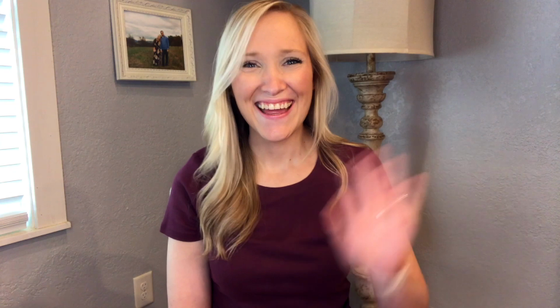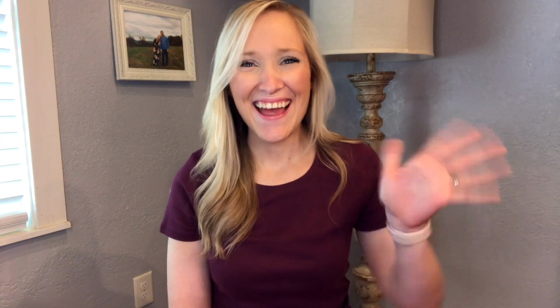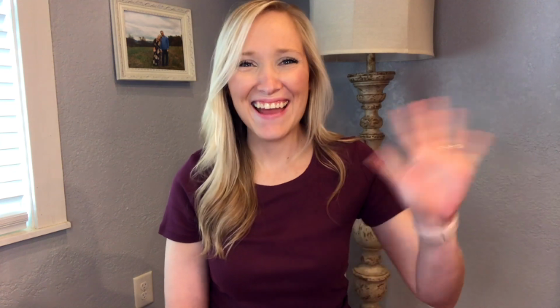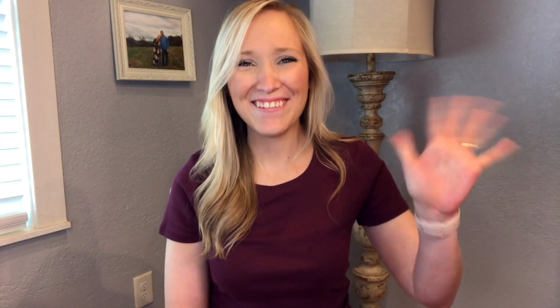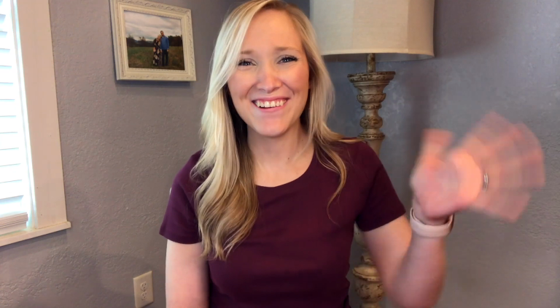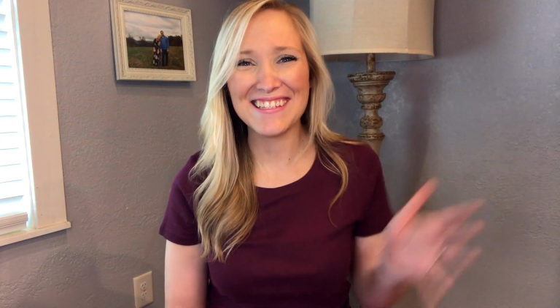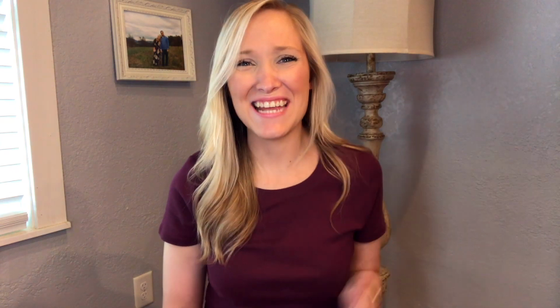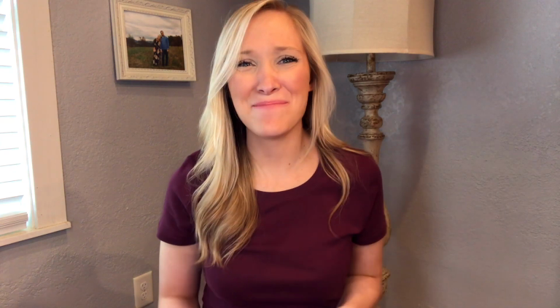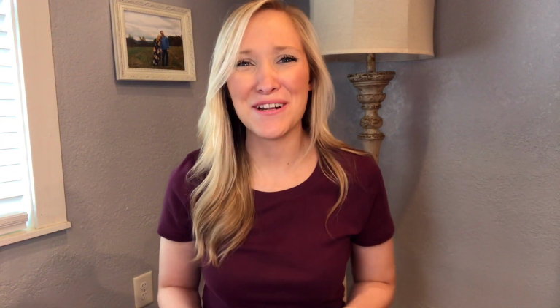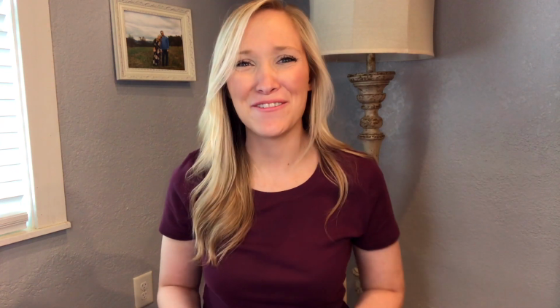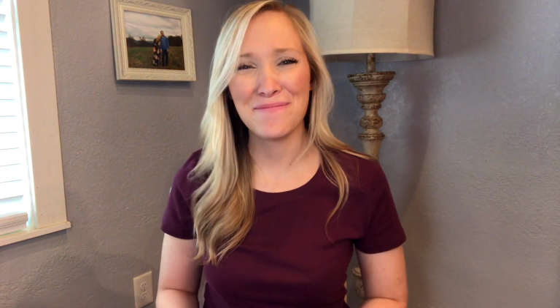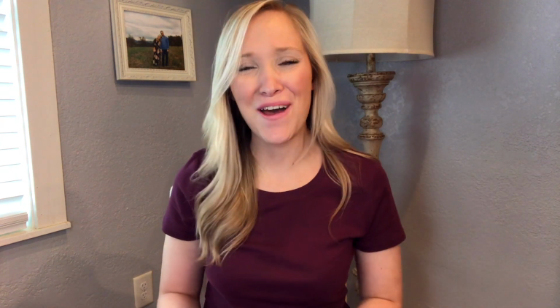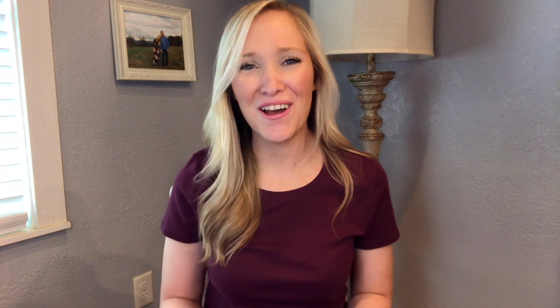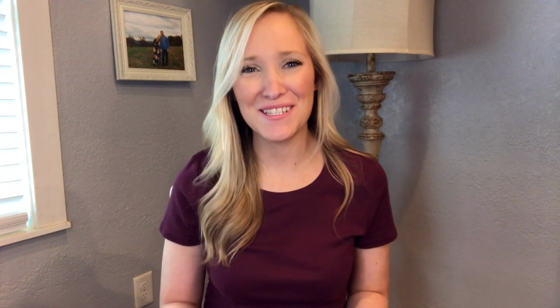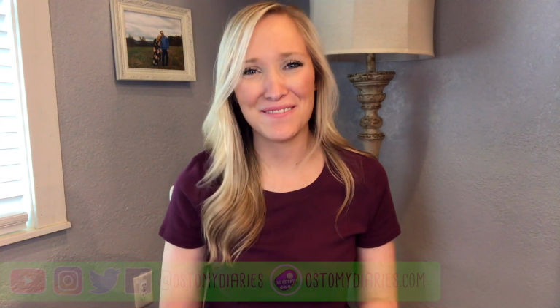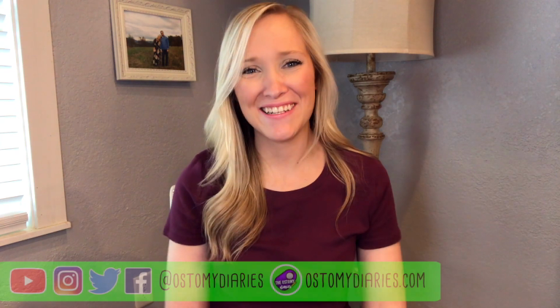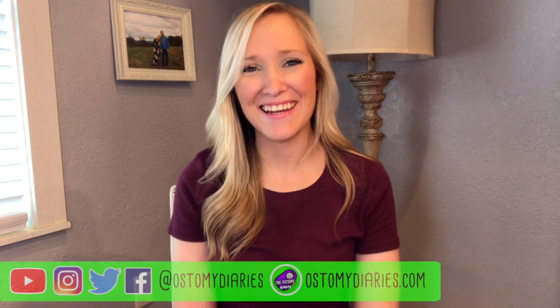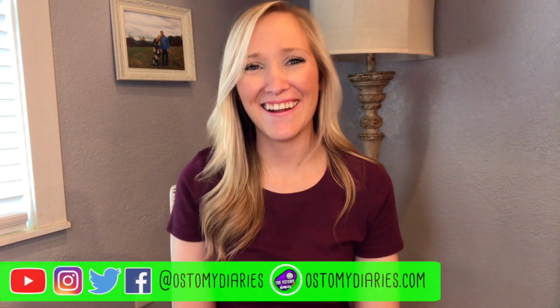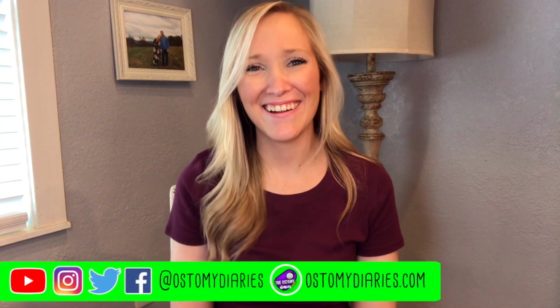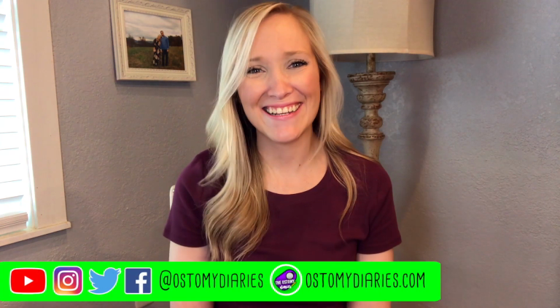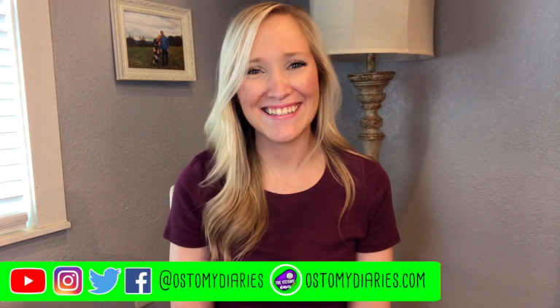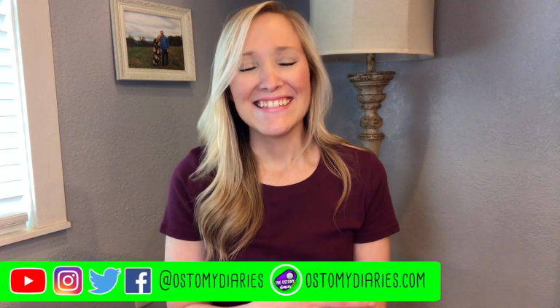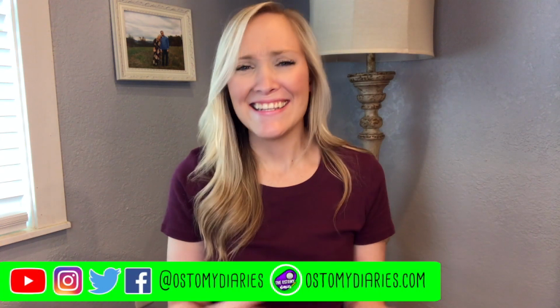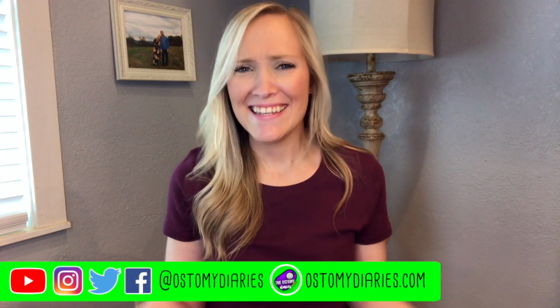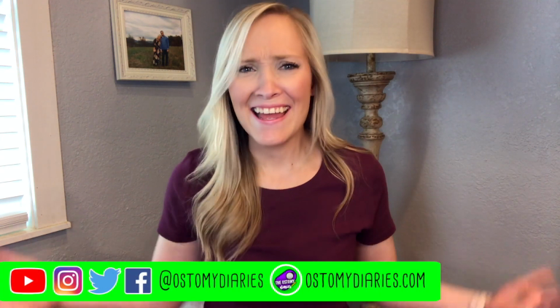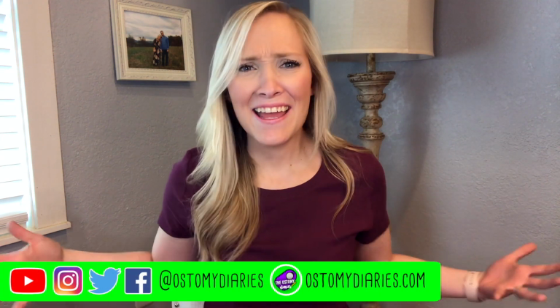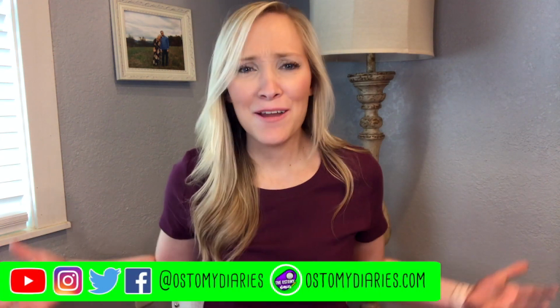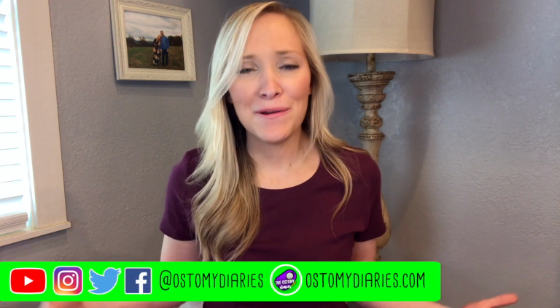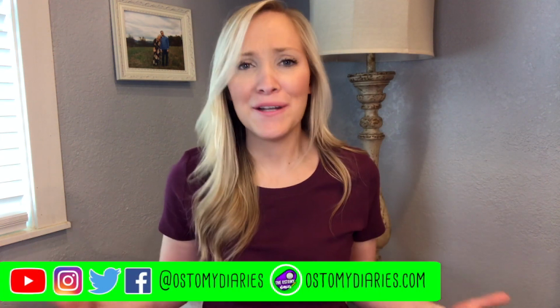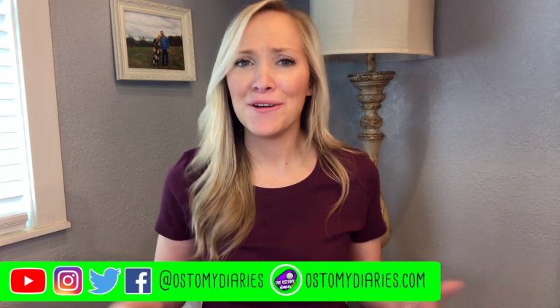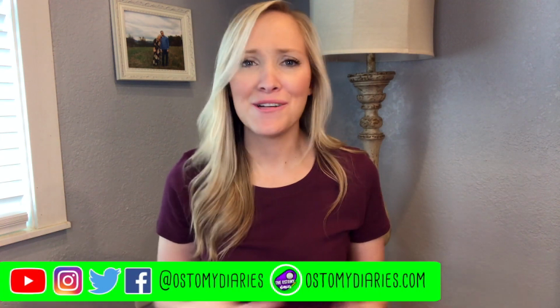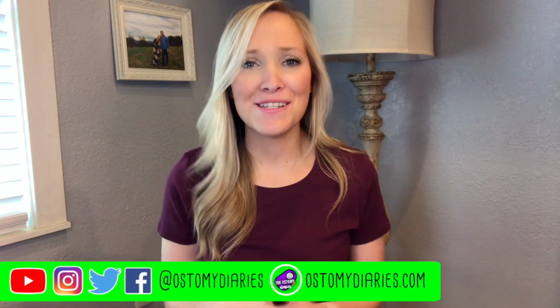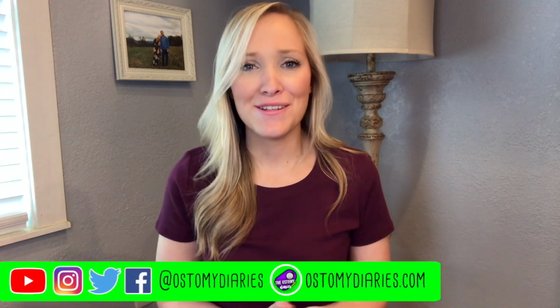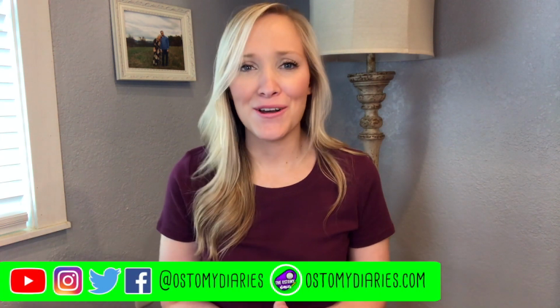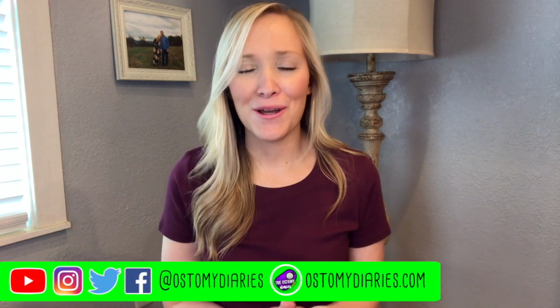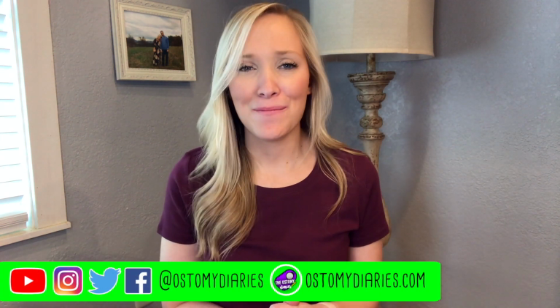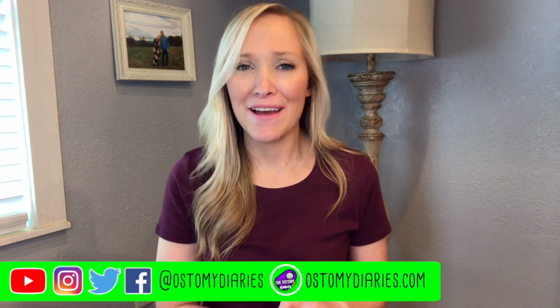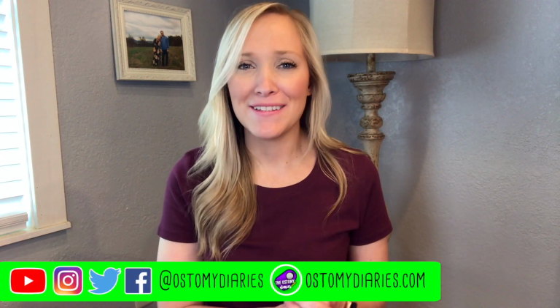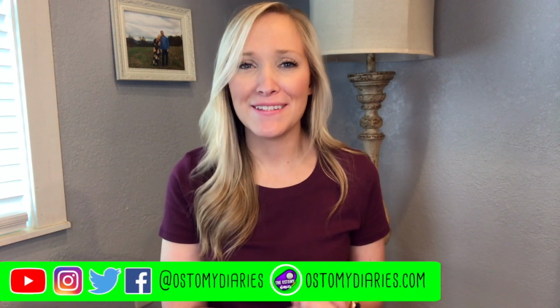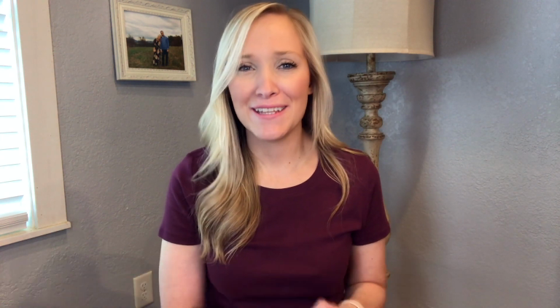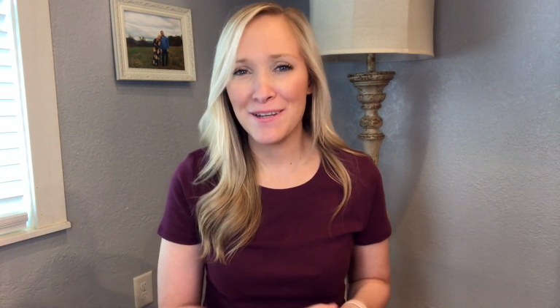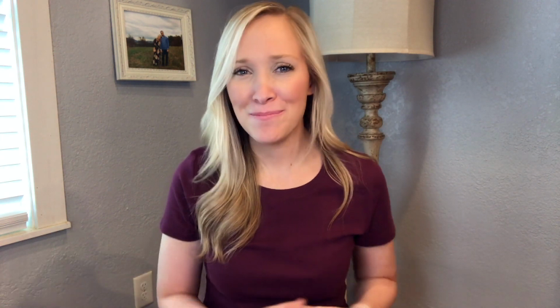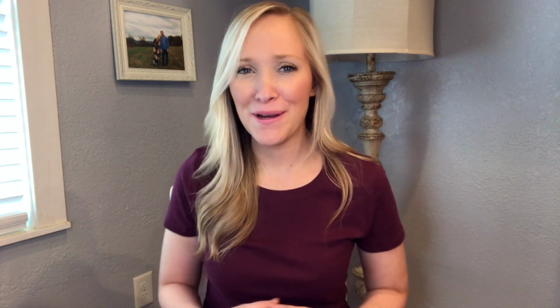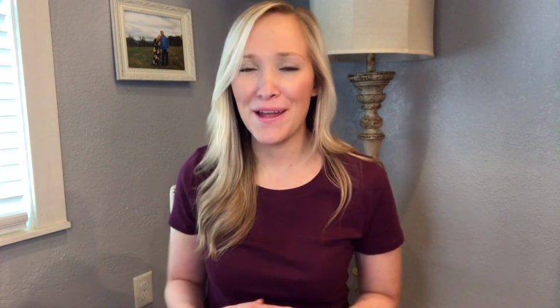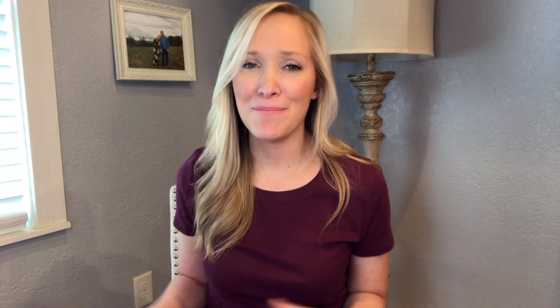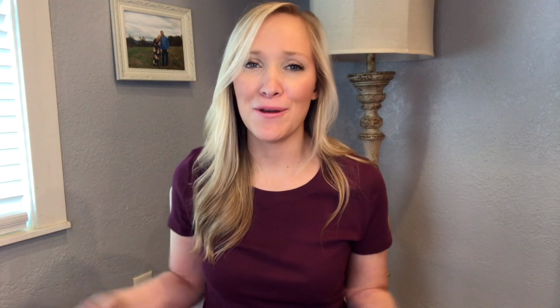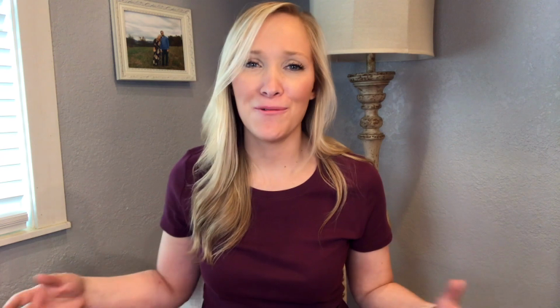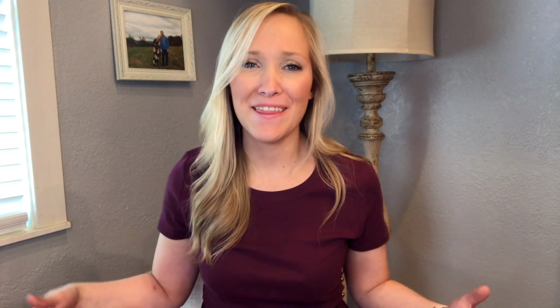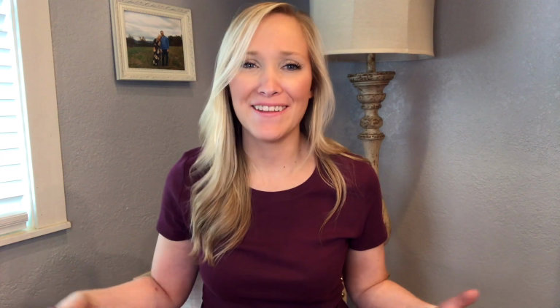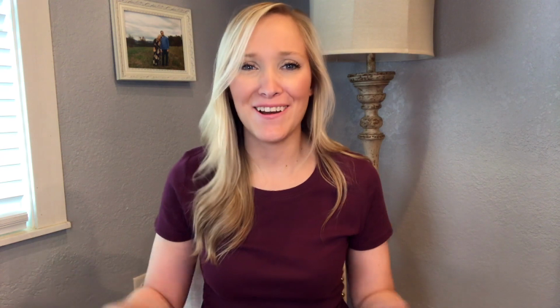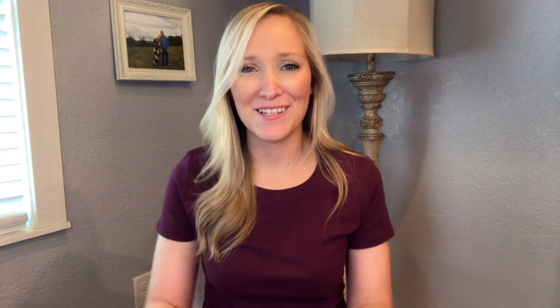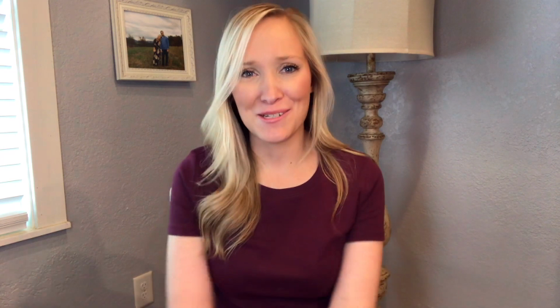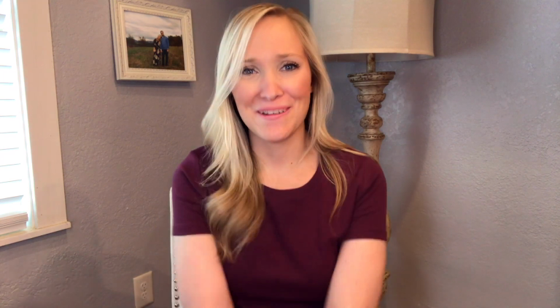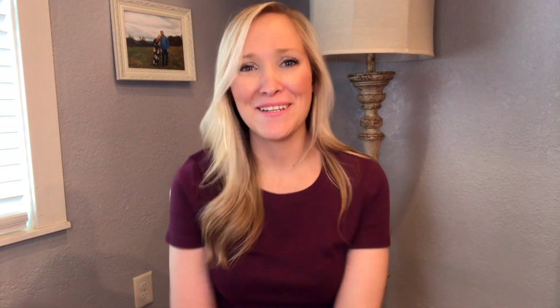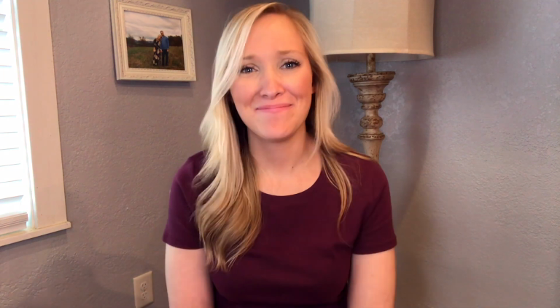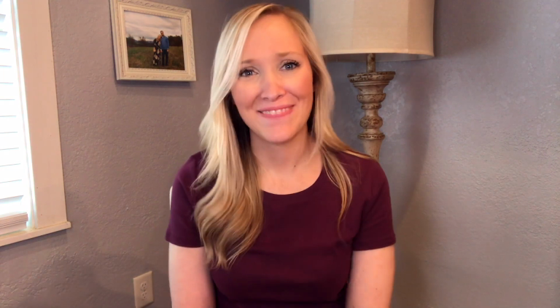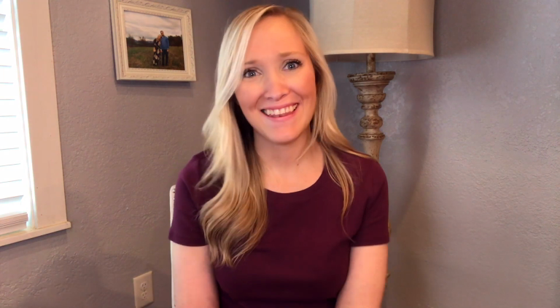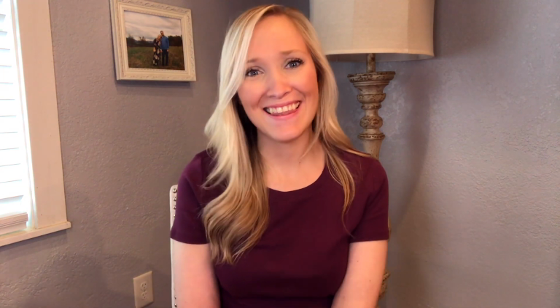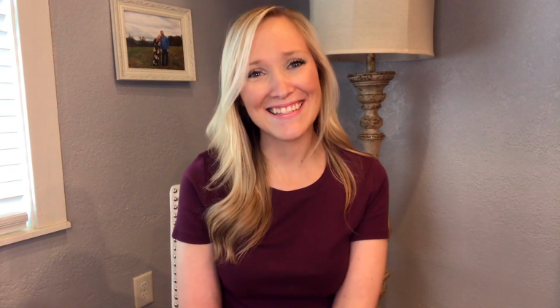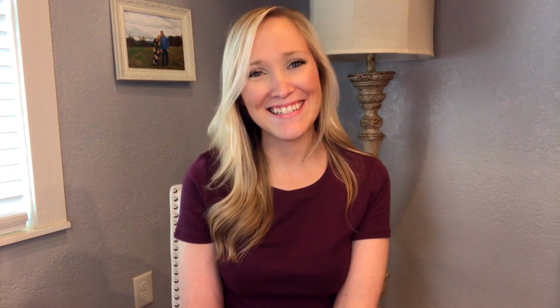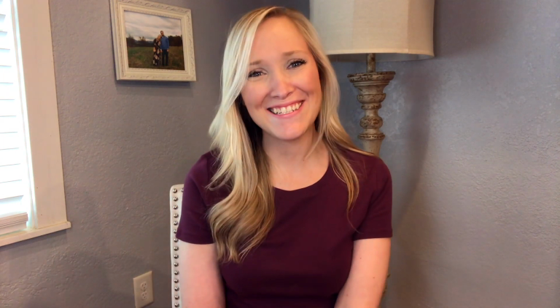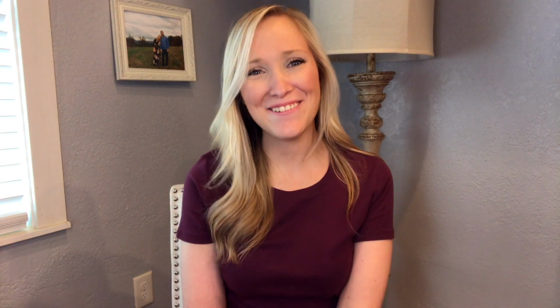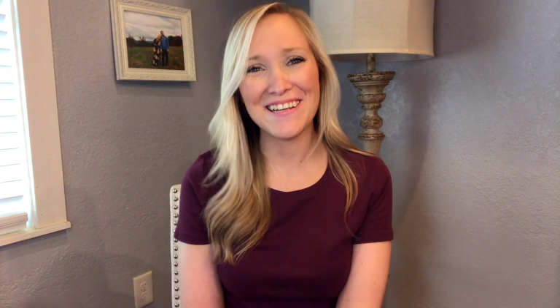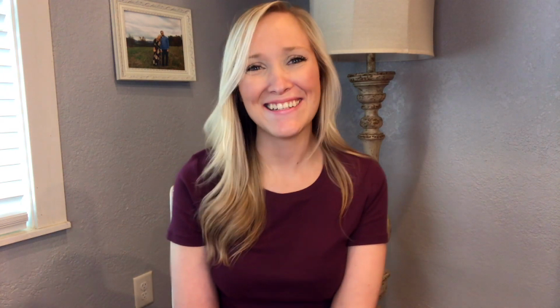Hey you all, it's Amber from the Ostomy Diaries. Today we are going to talk about skin prep with an ostomy. Let's get to it.